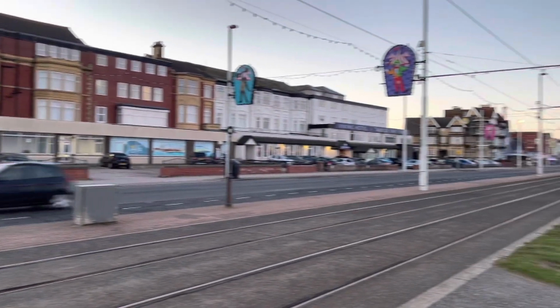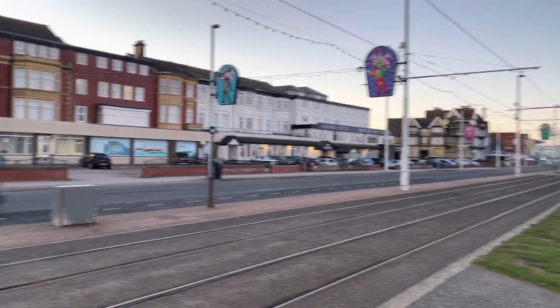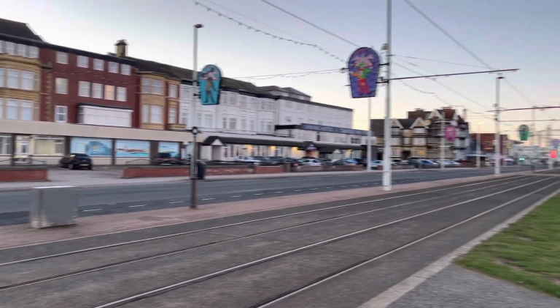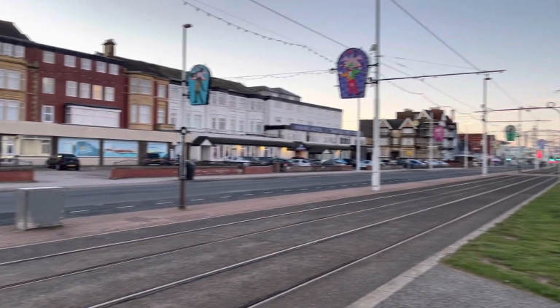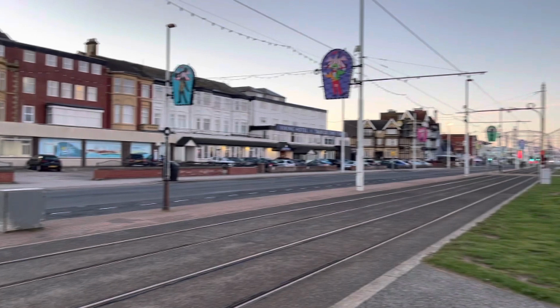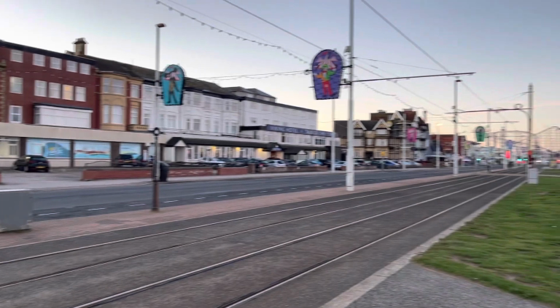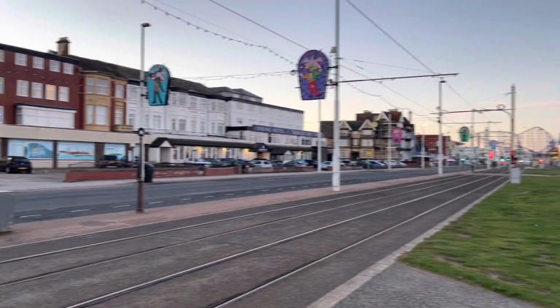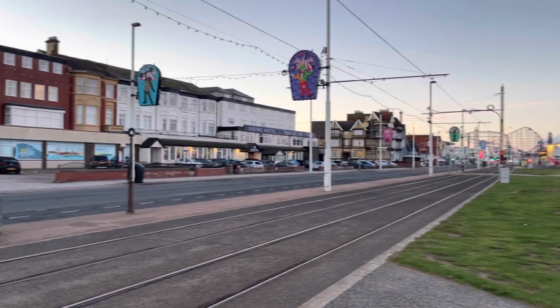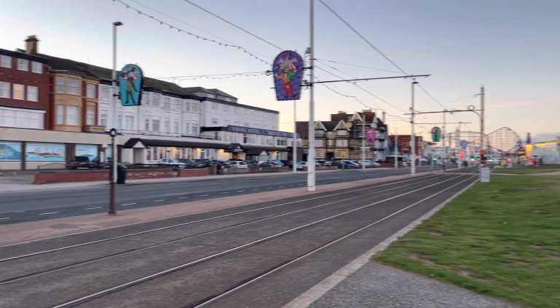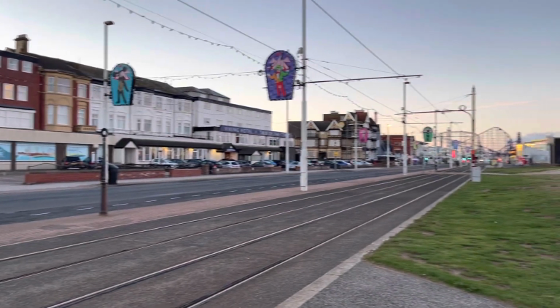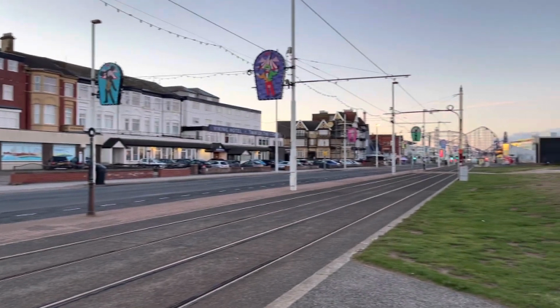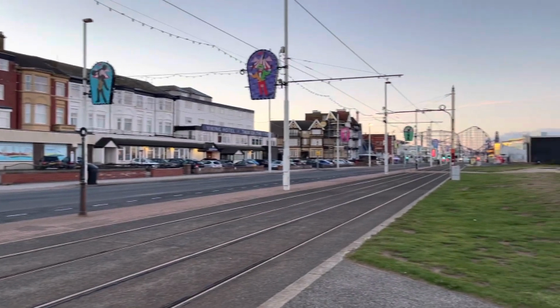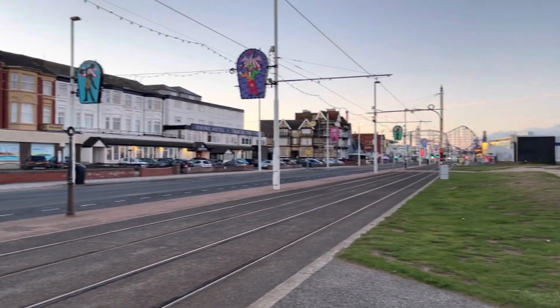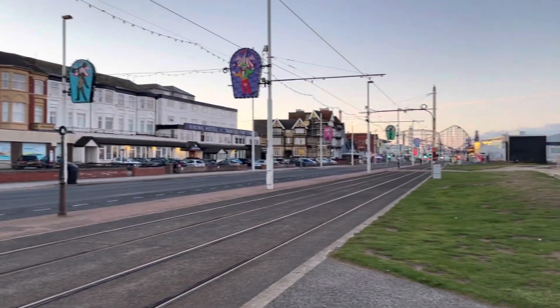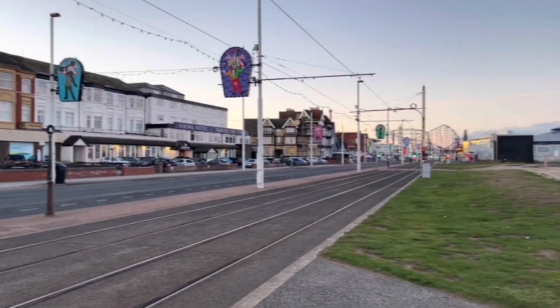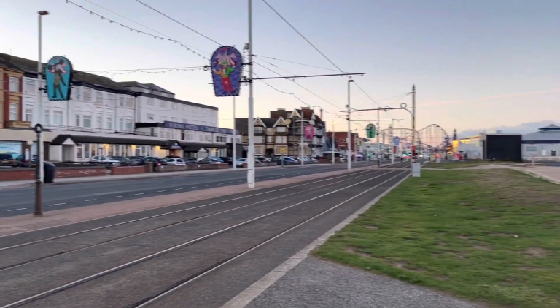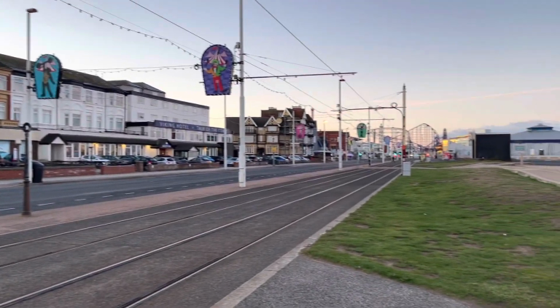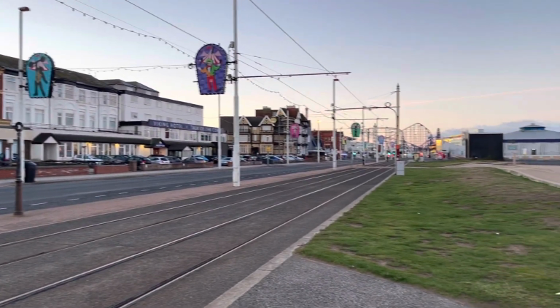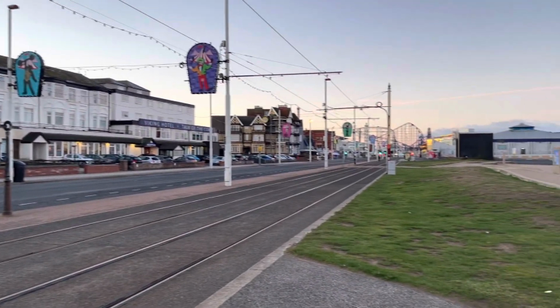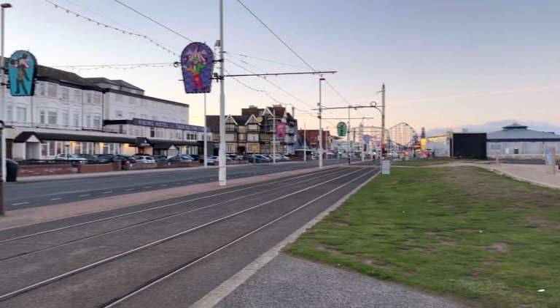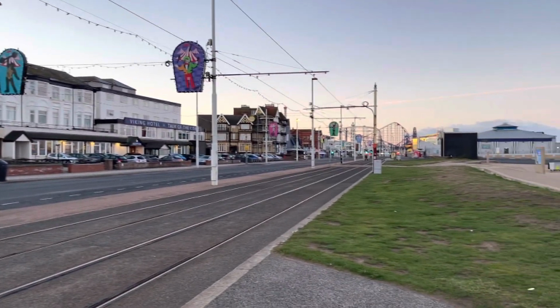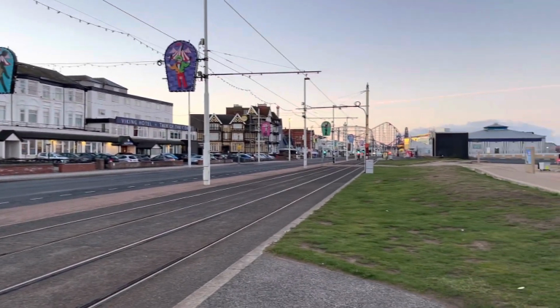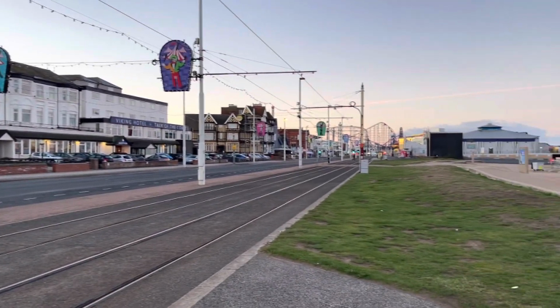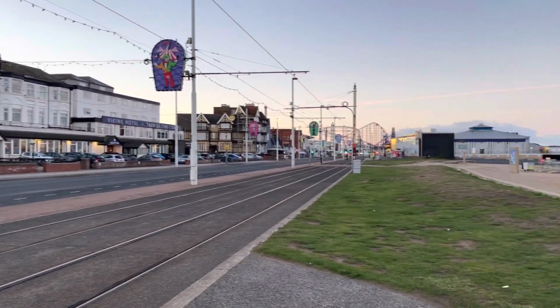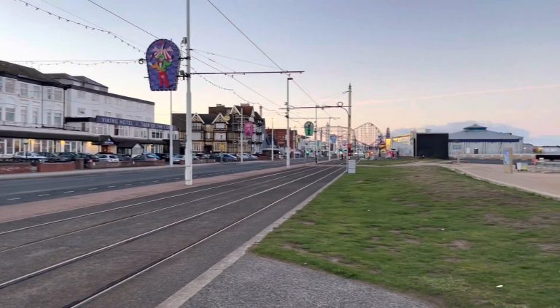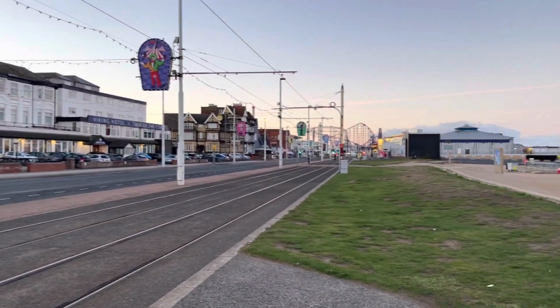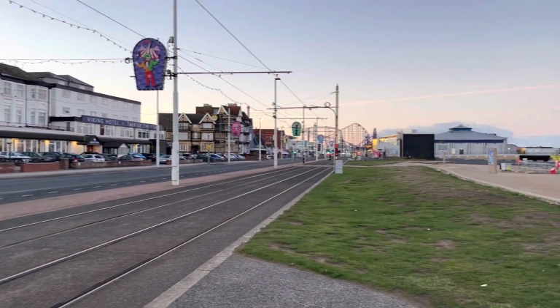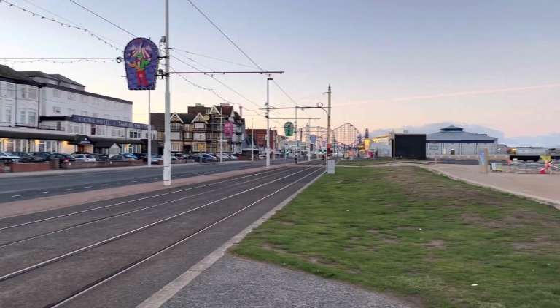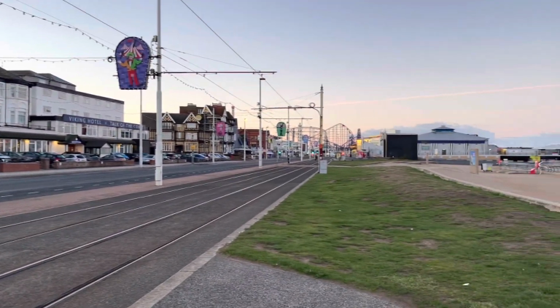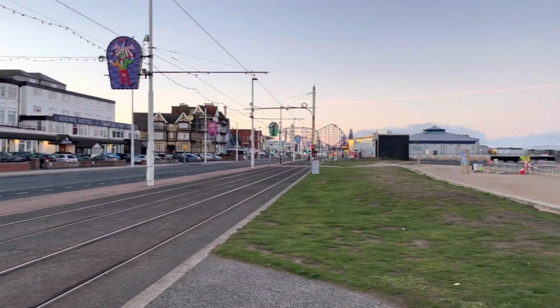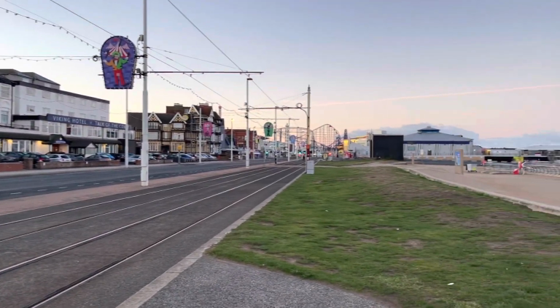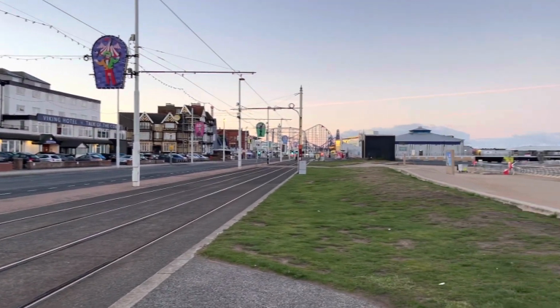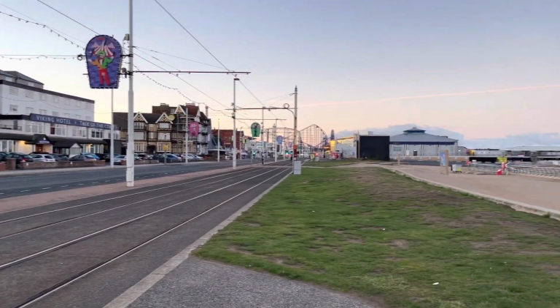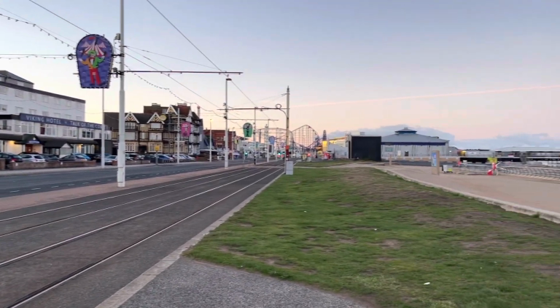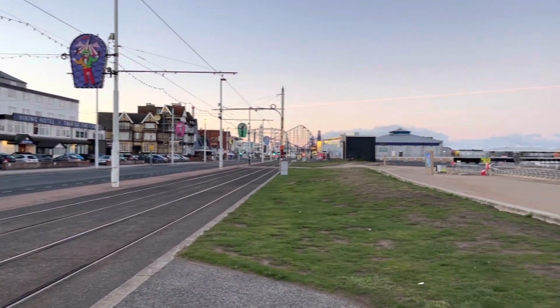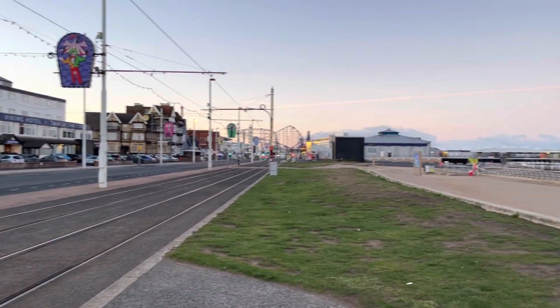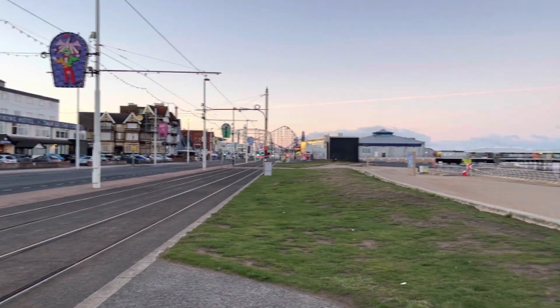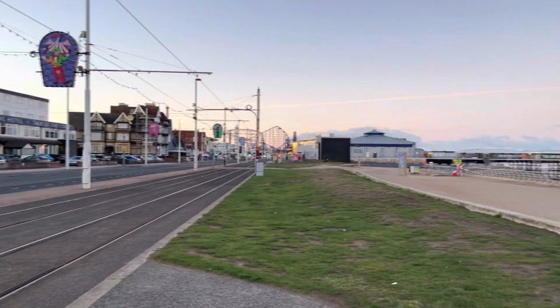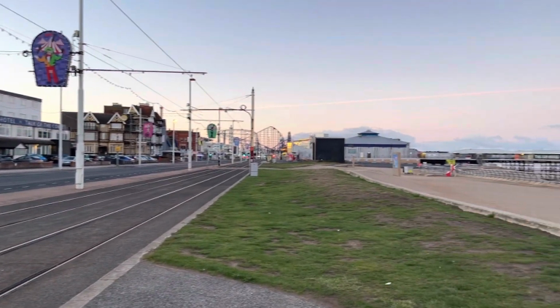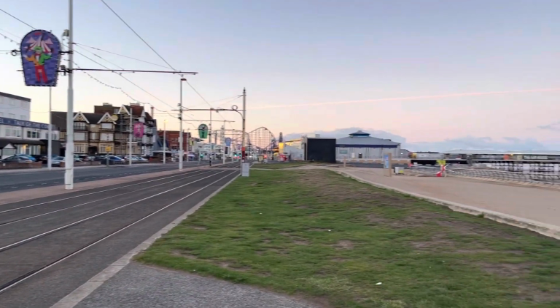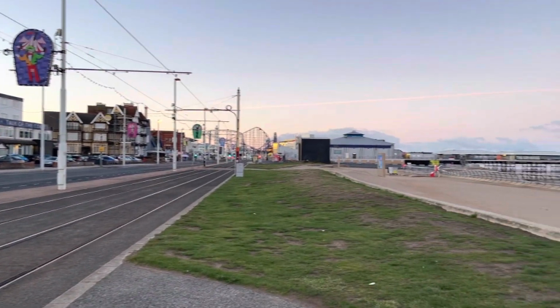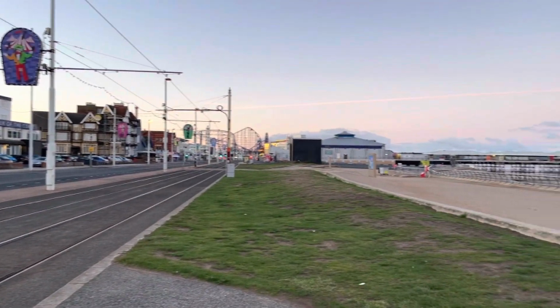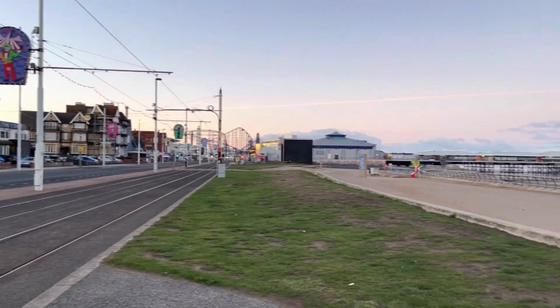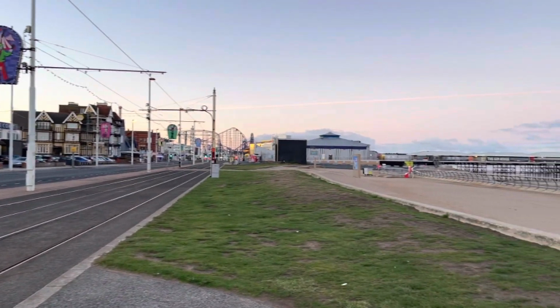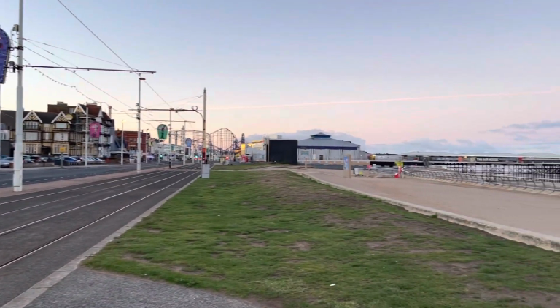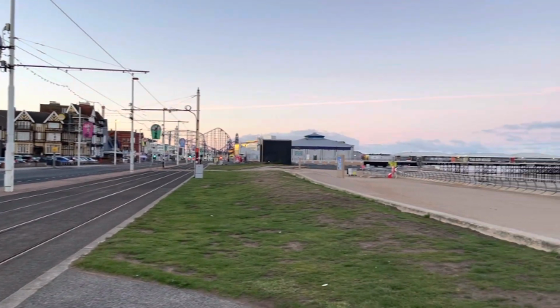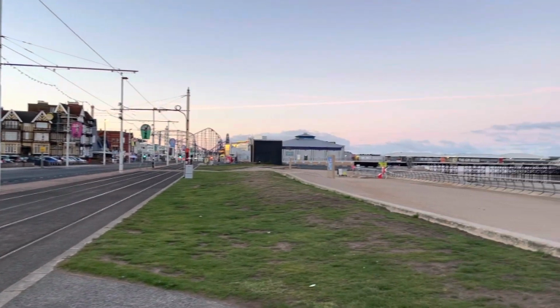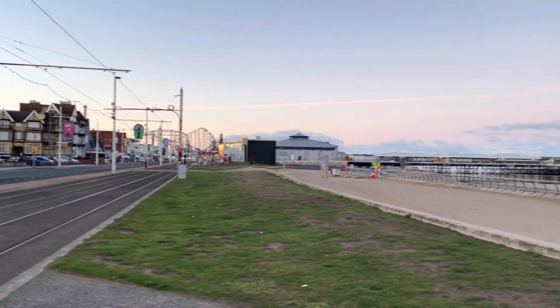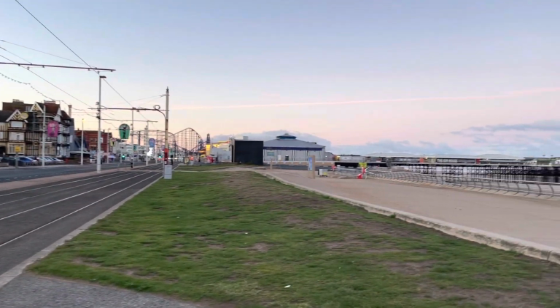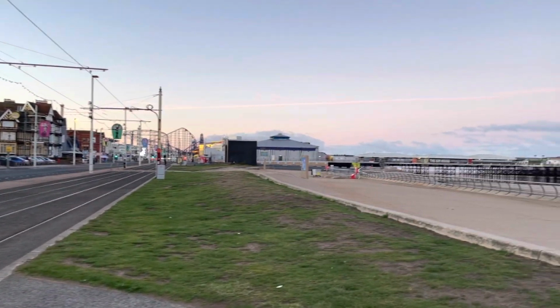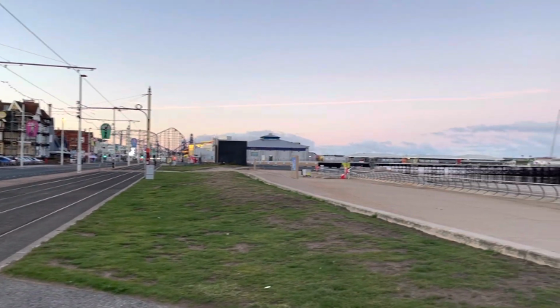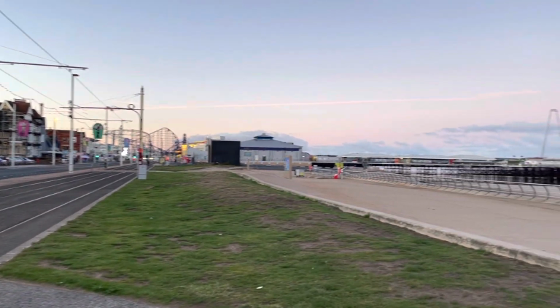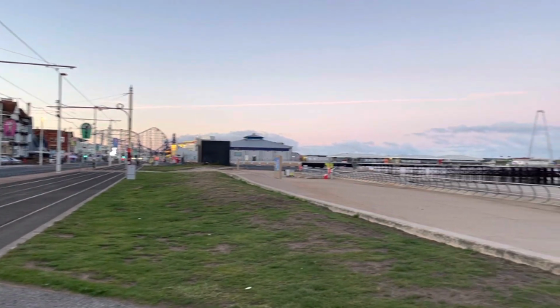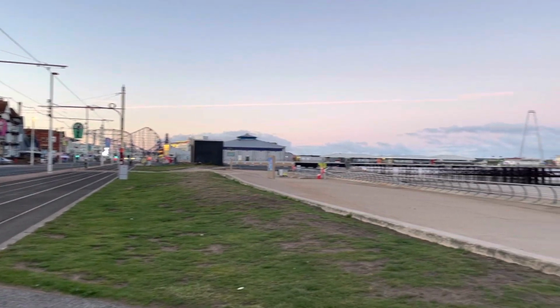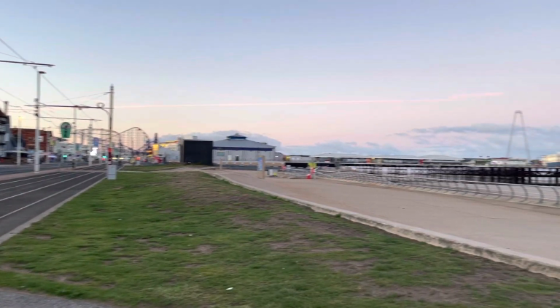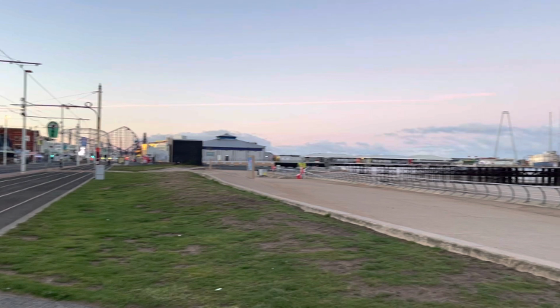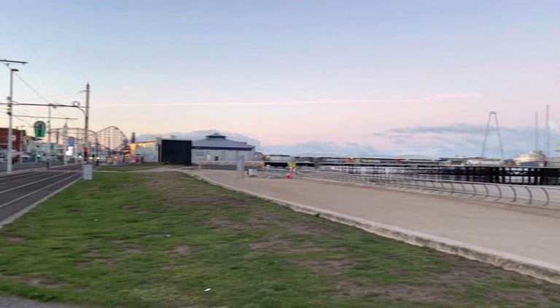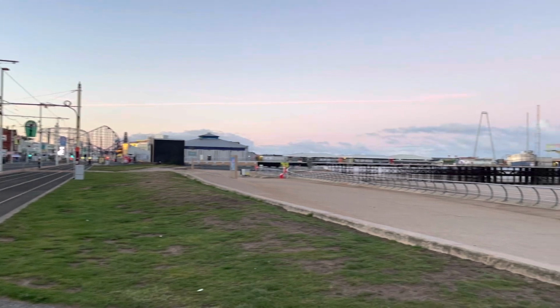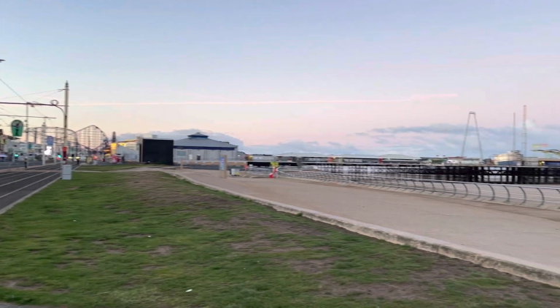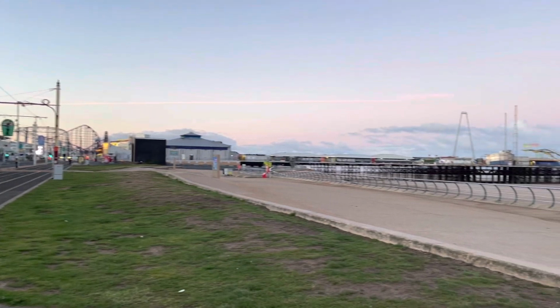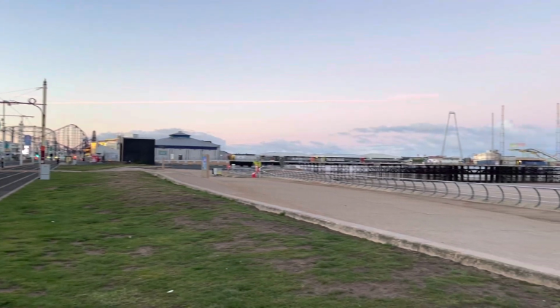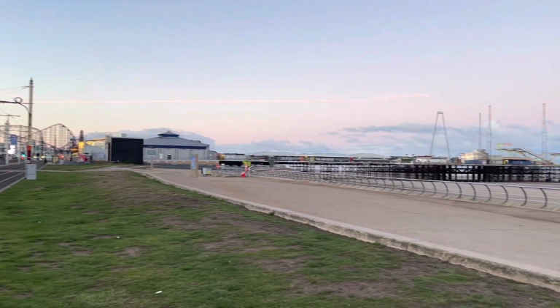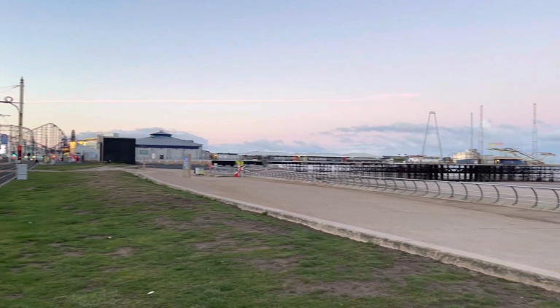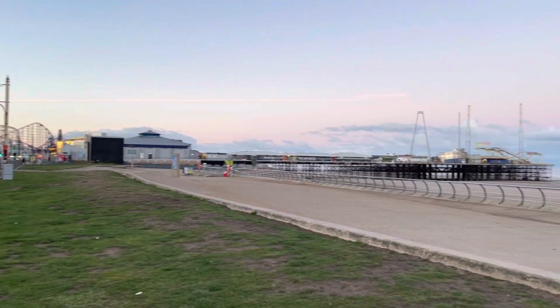Down this way we've got the Pleasure Beach of course. But what I wanted to bring in this video was this amazing sky over here.